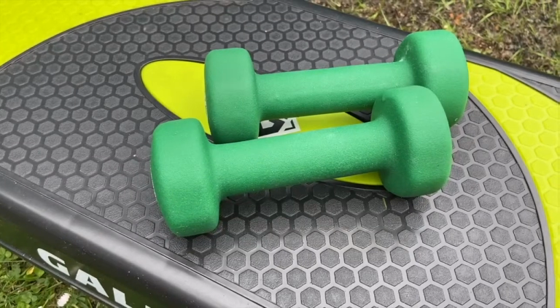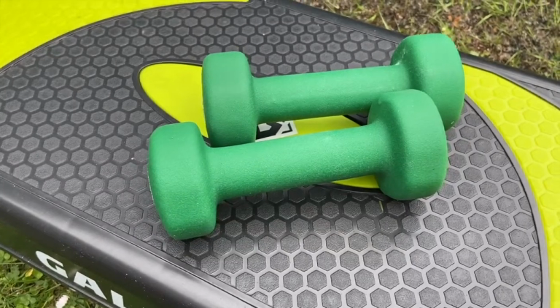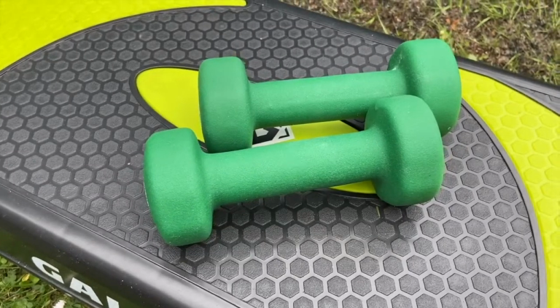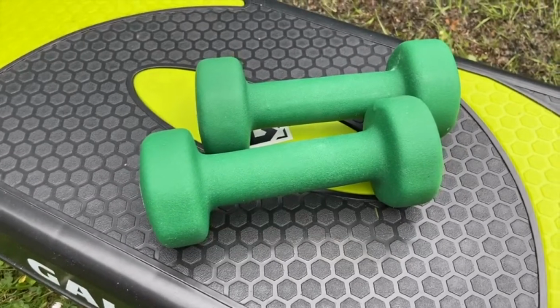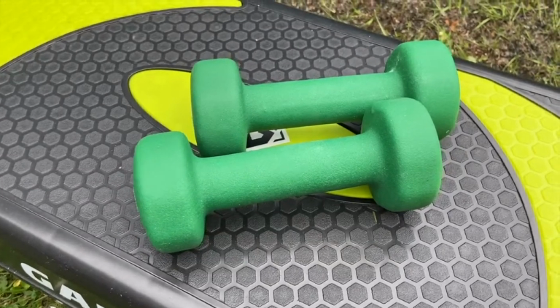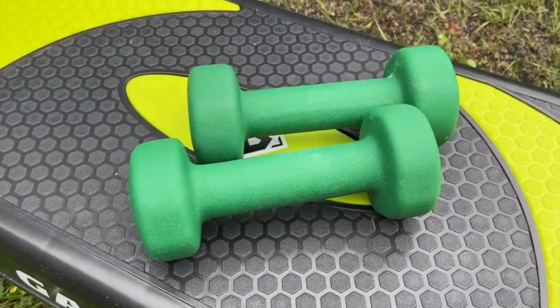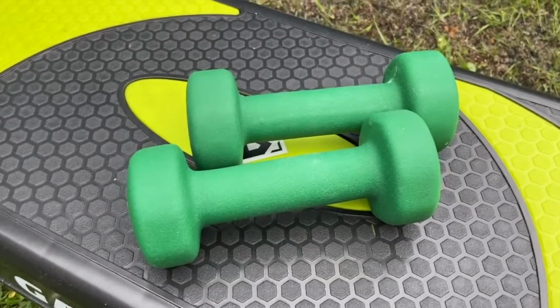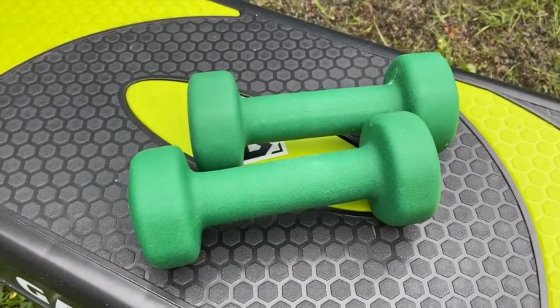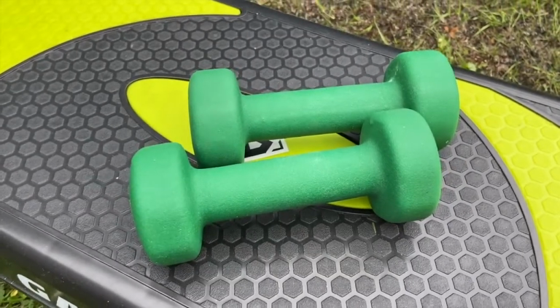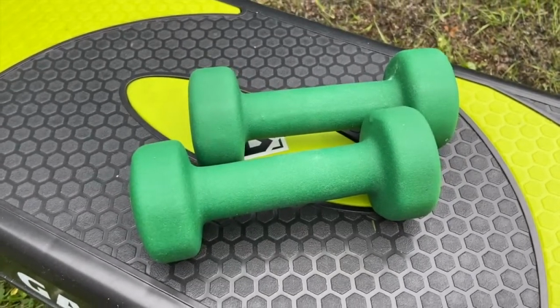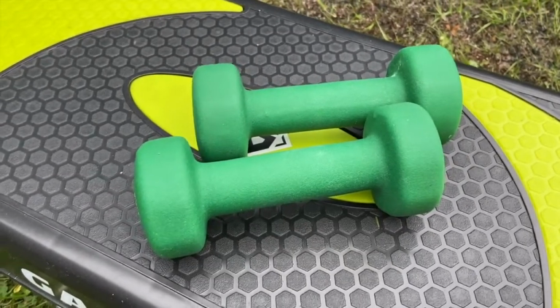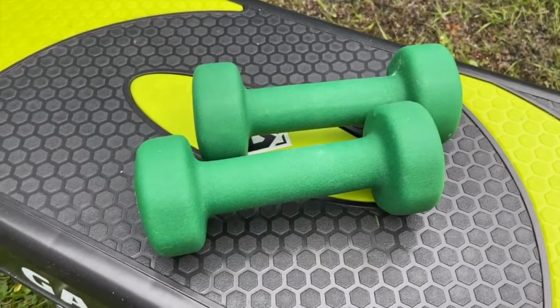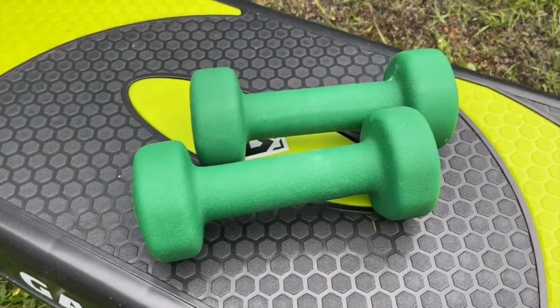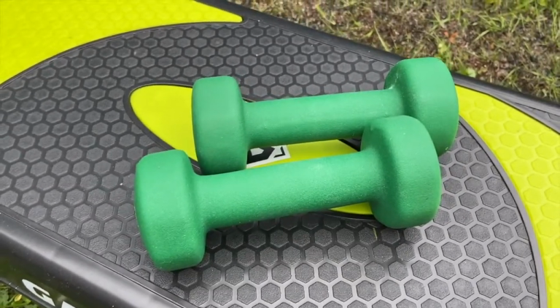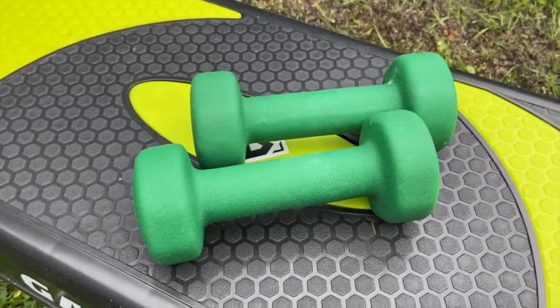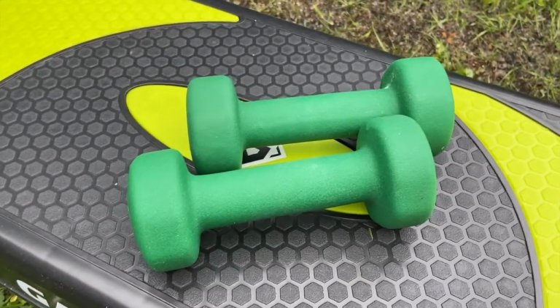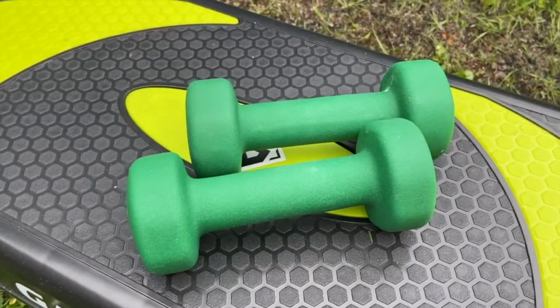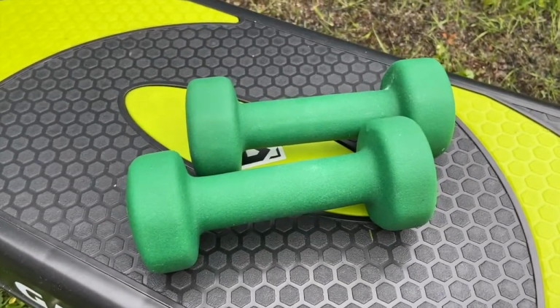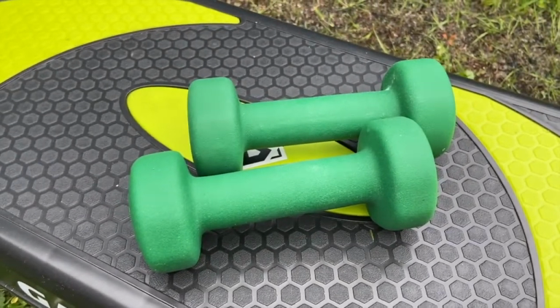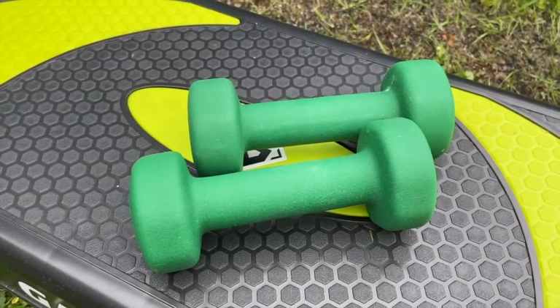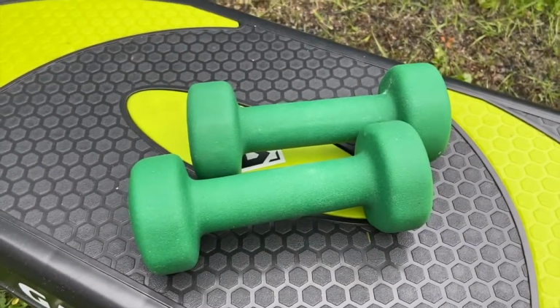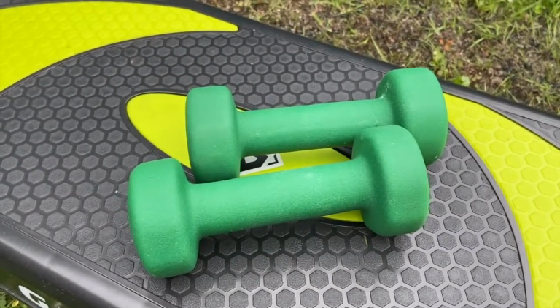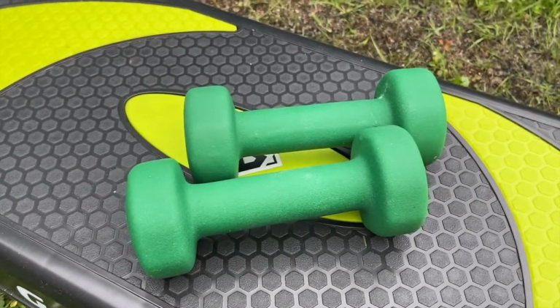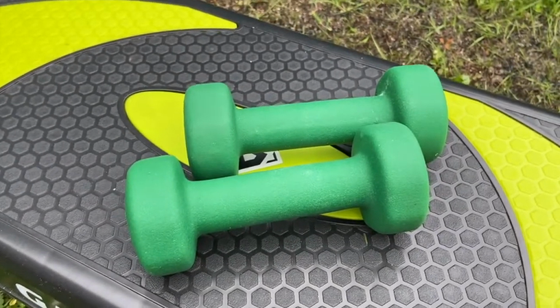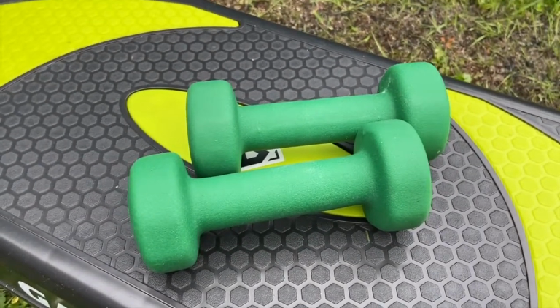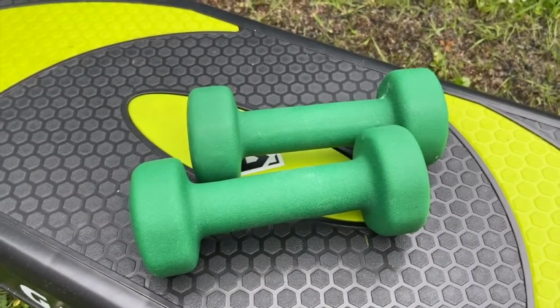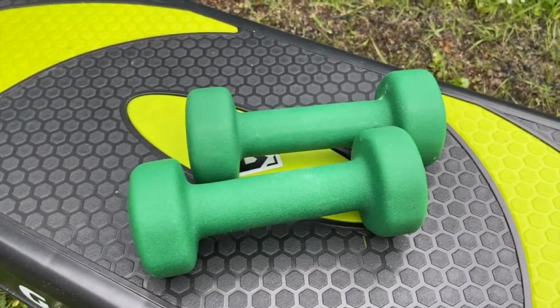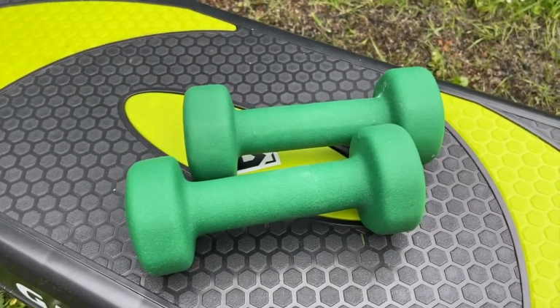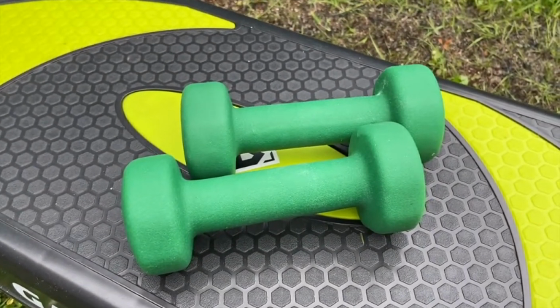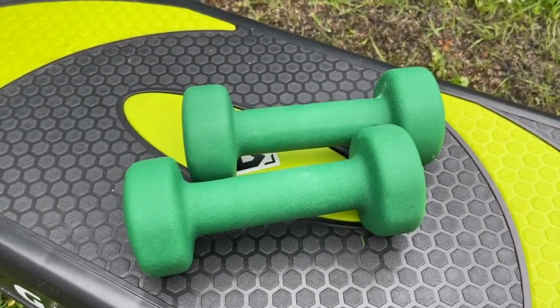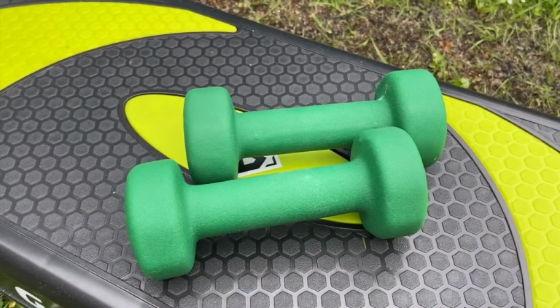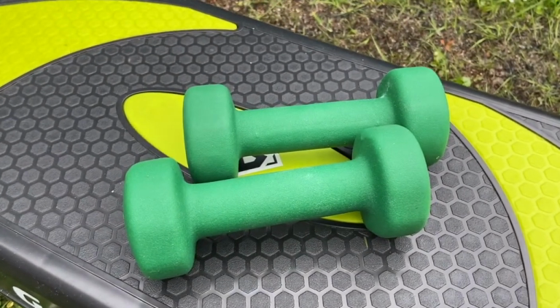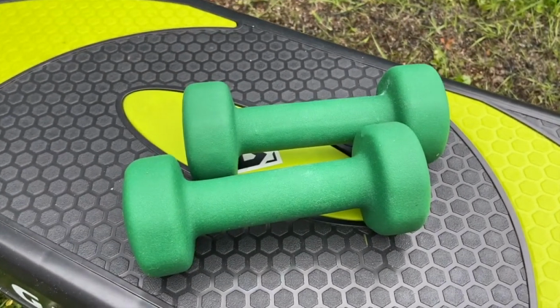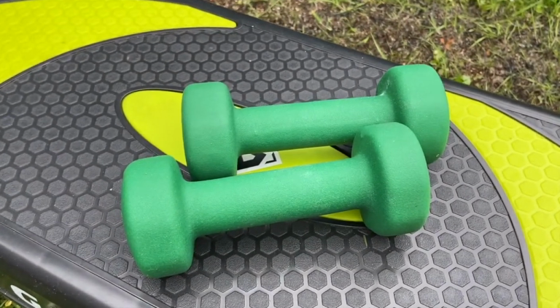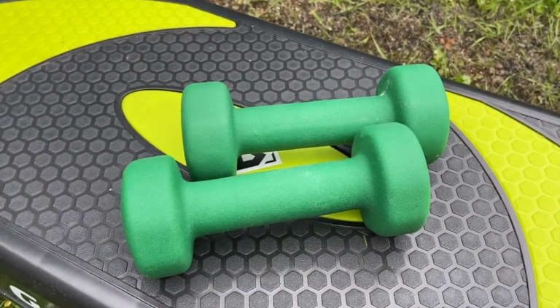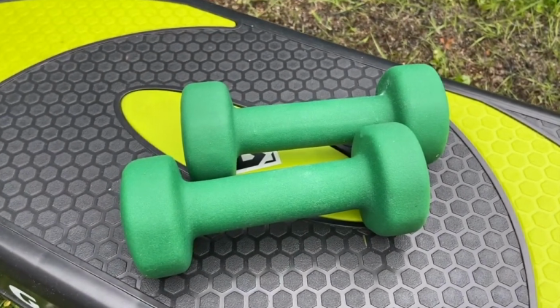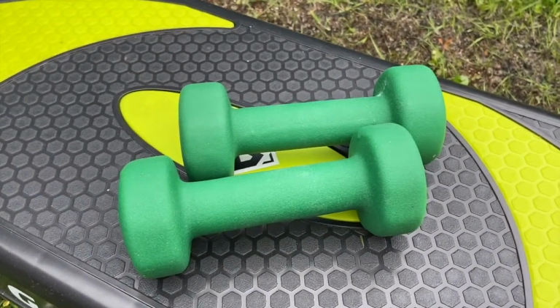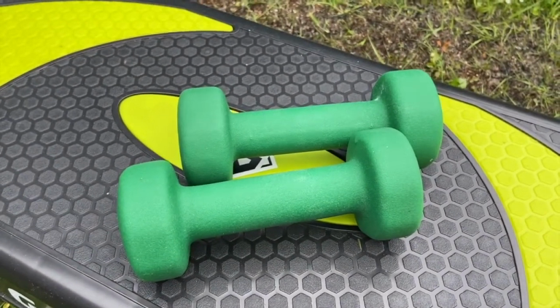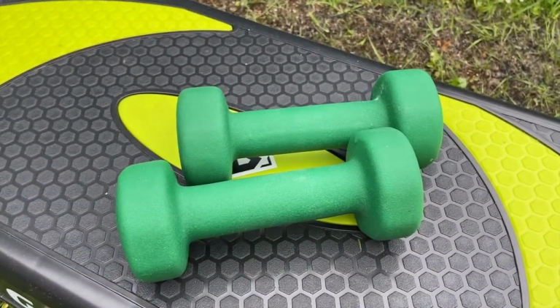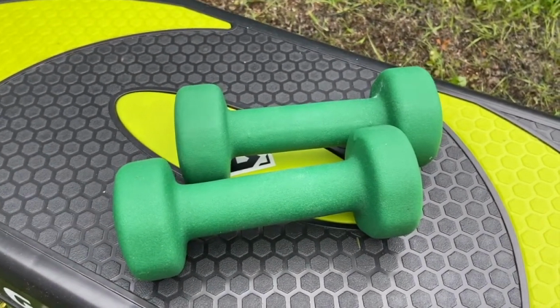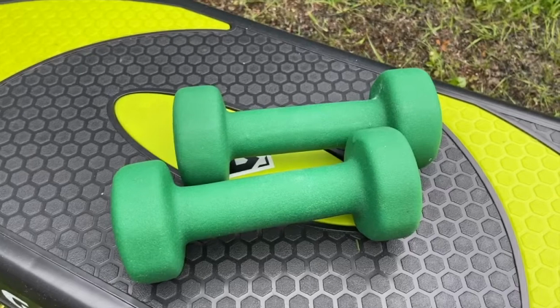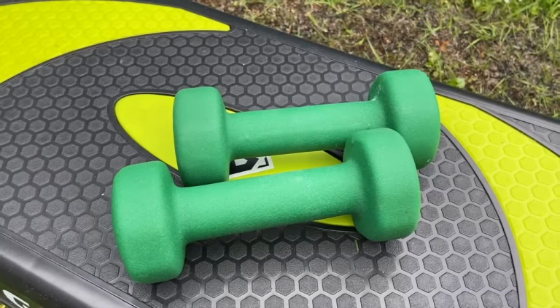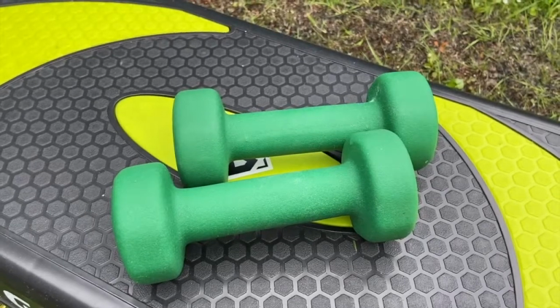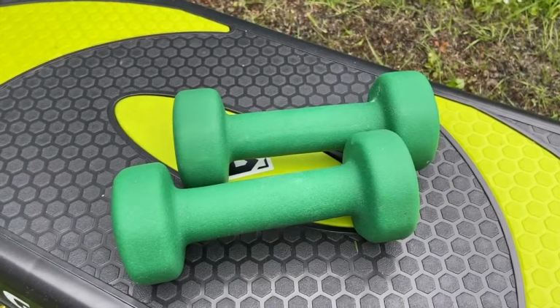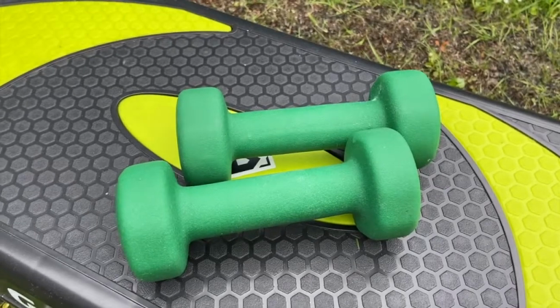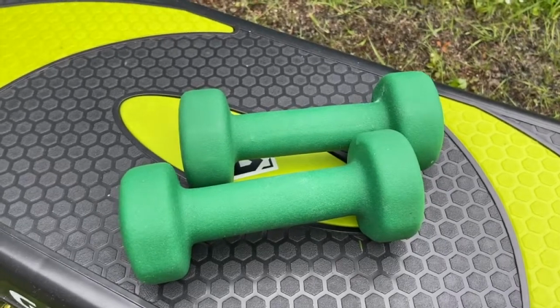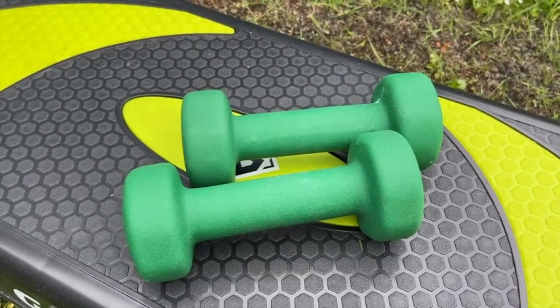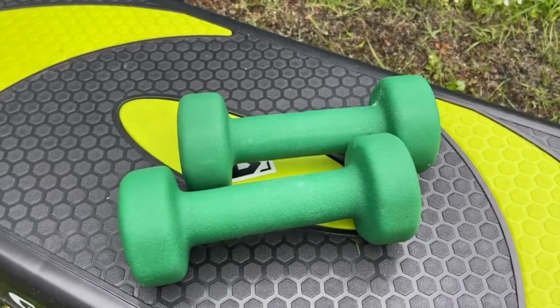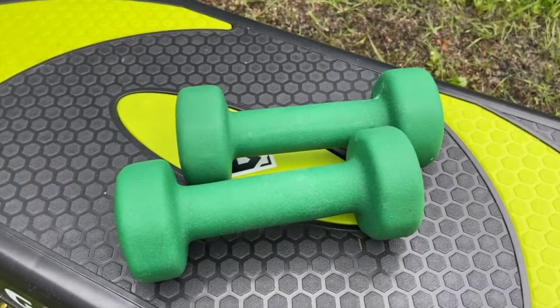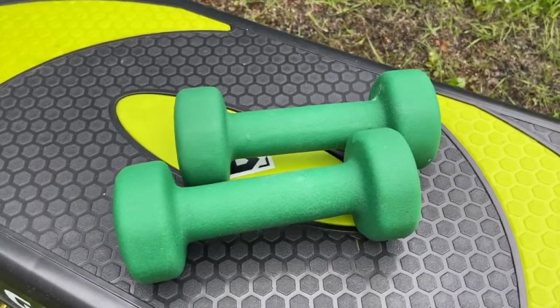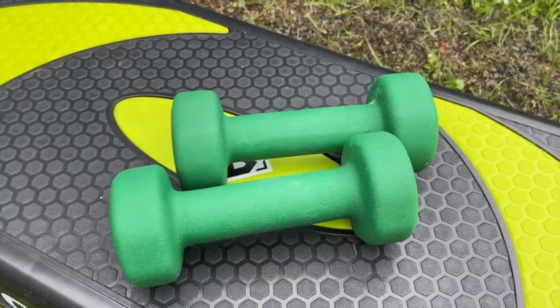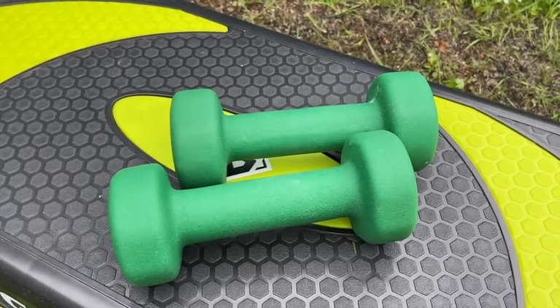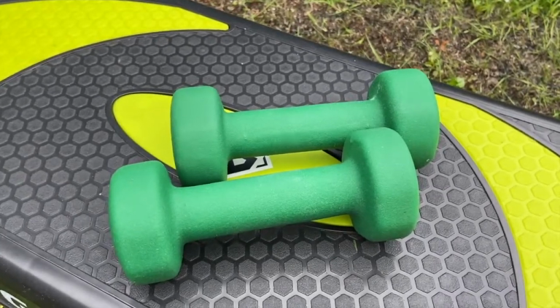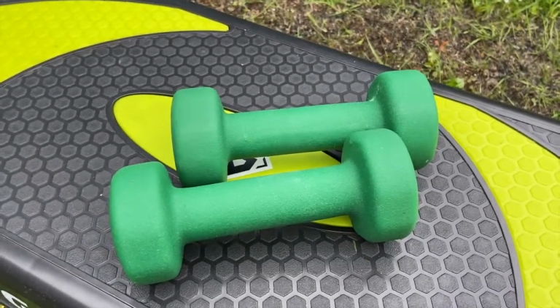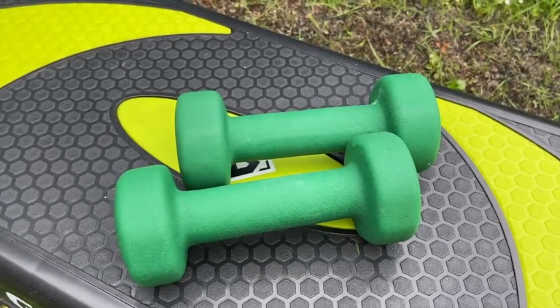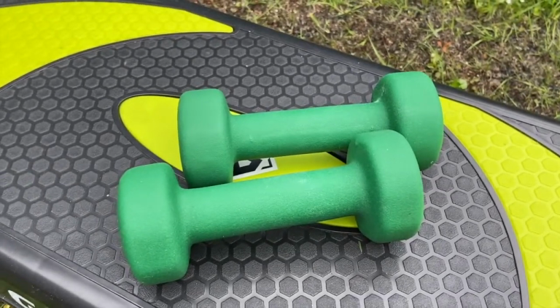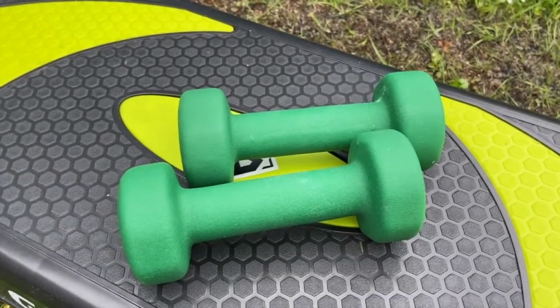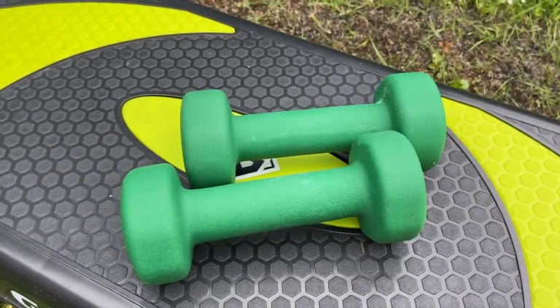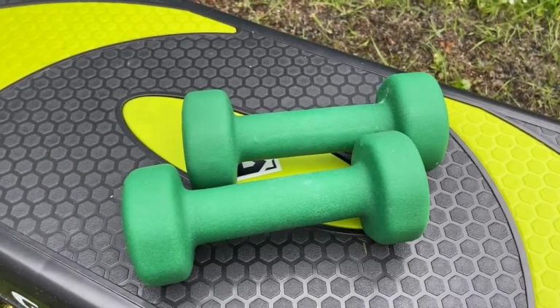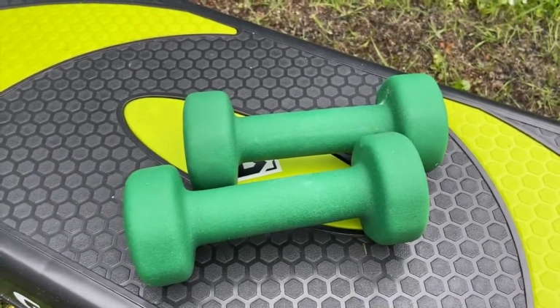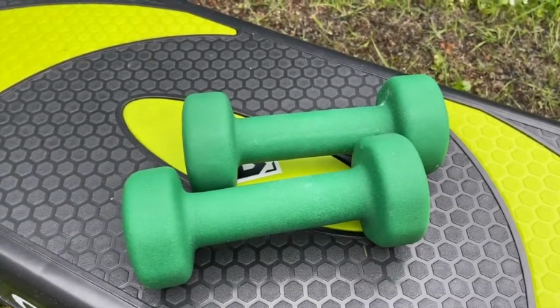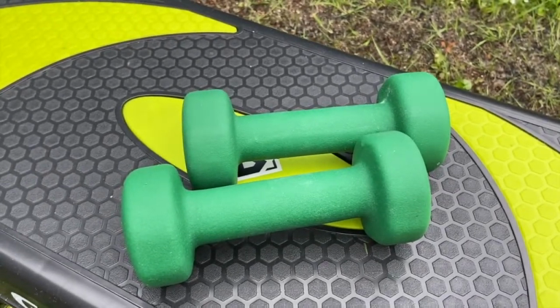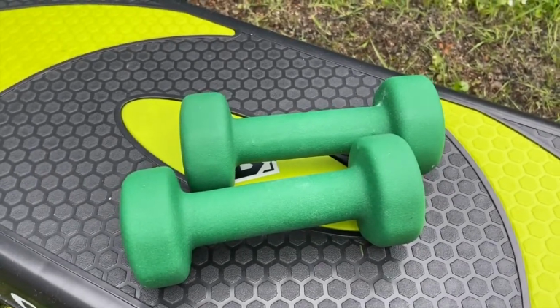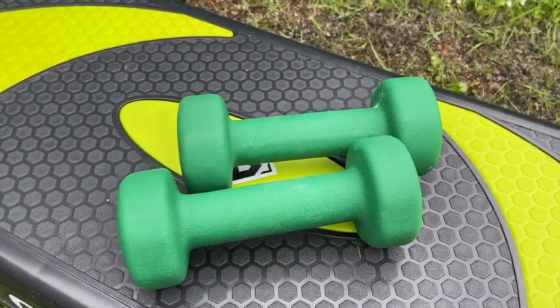Hello boys and girls, our numeracy warm-up today is called Can You Beat The Teacher? So this is what we're going to do.